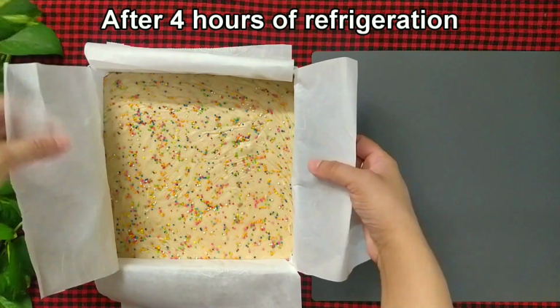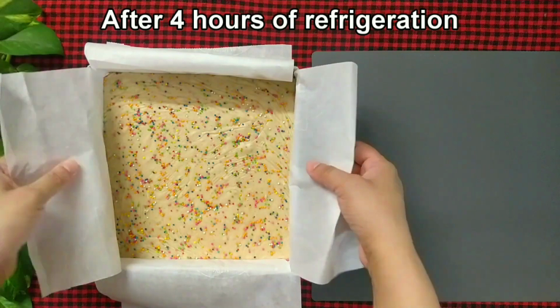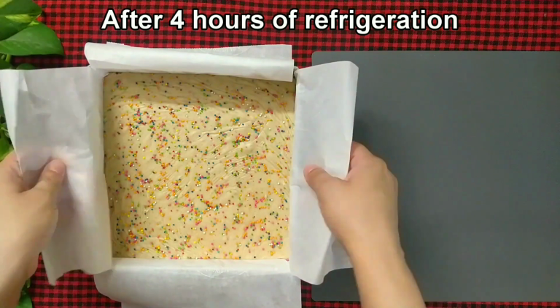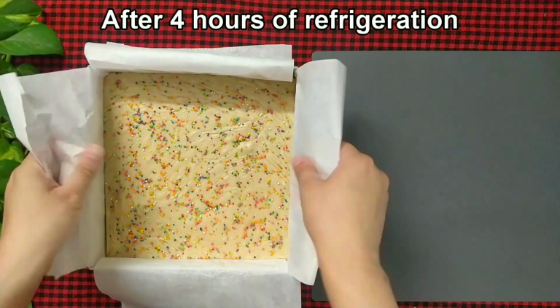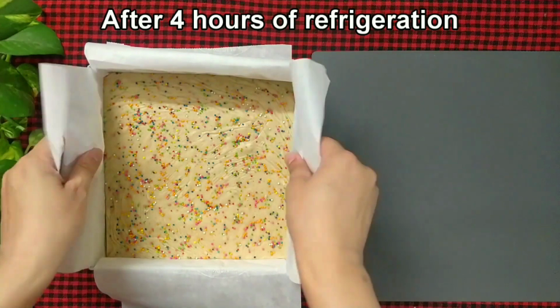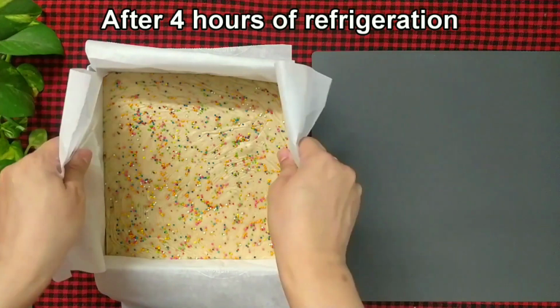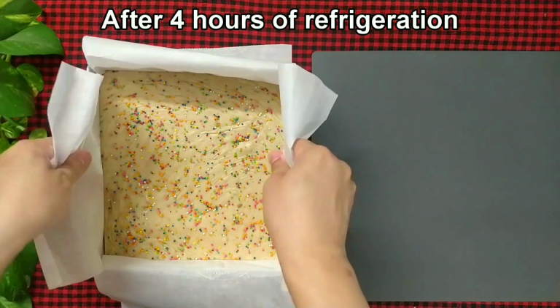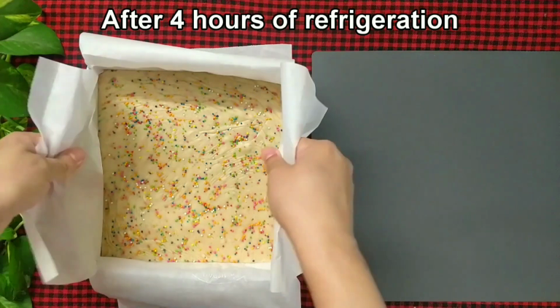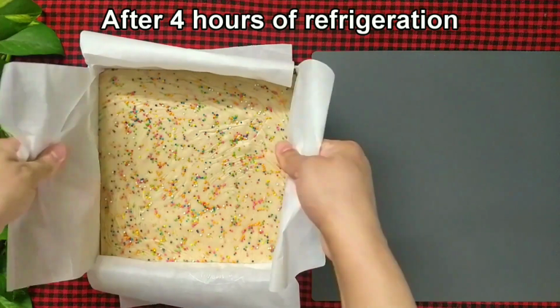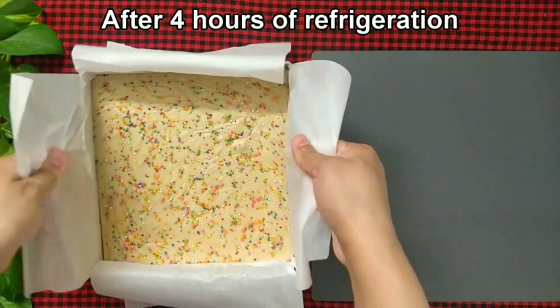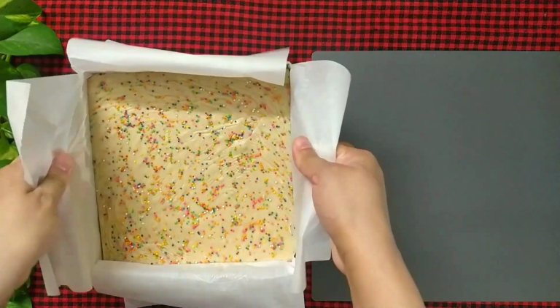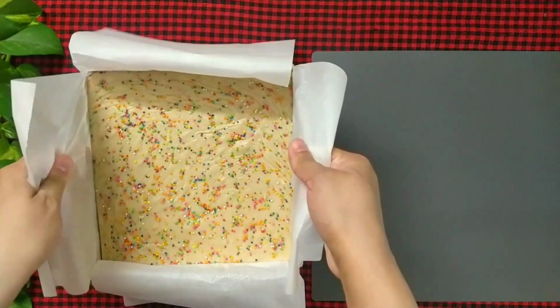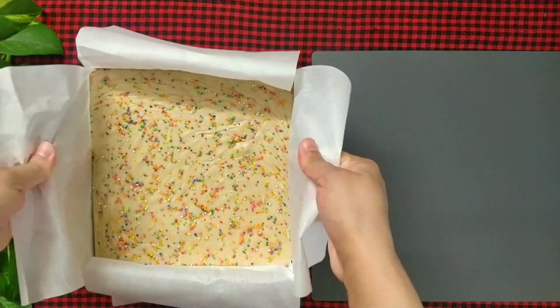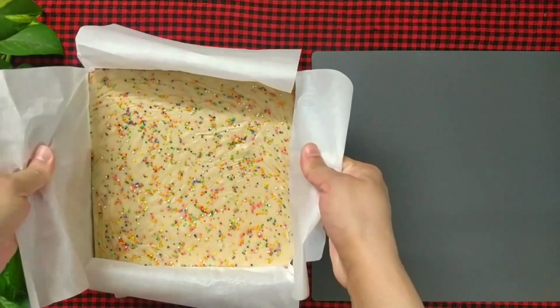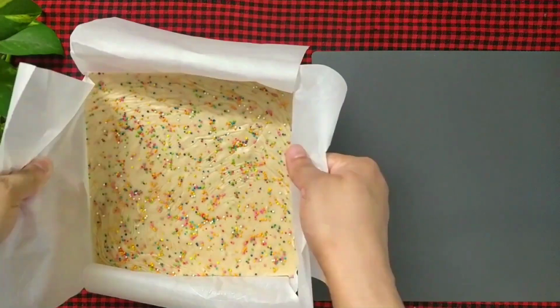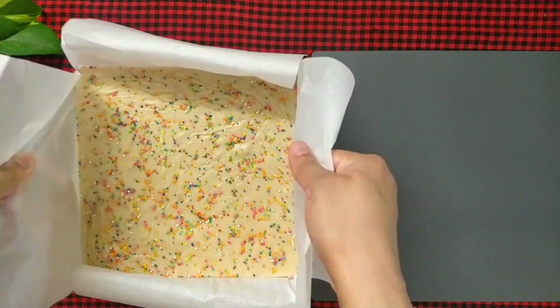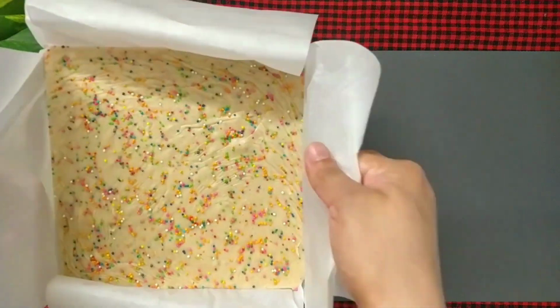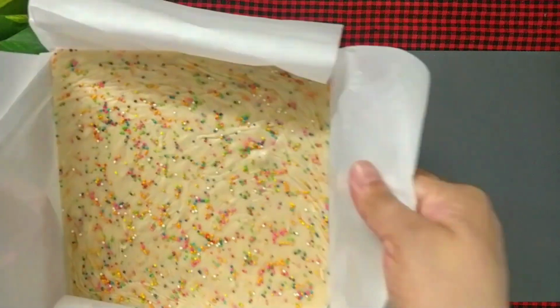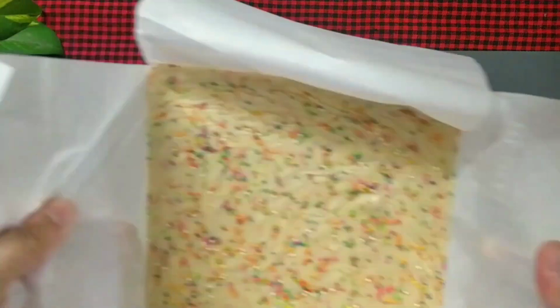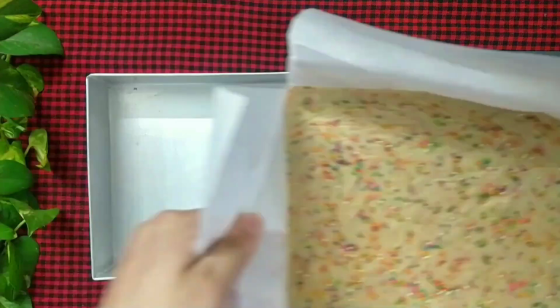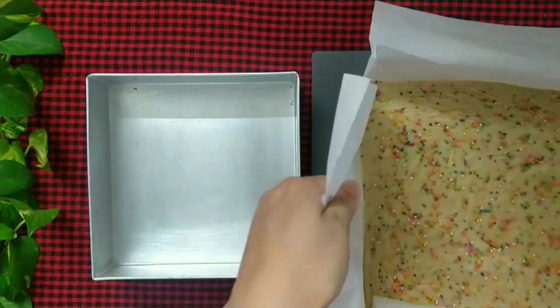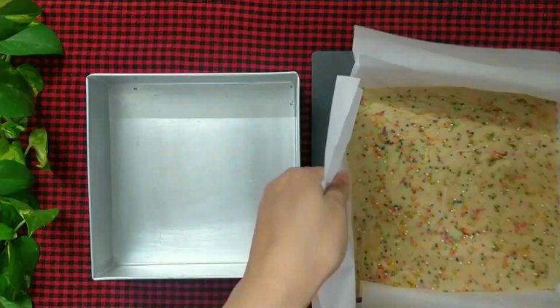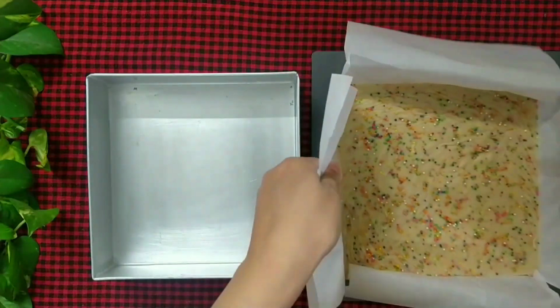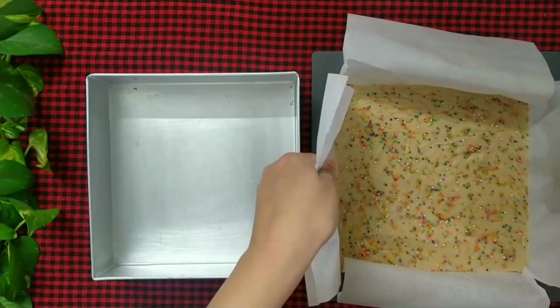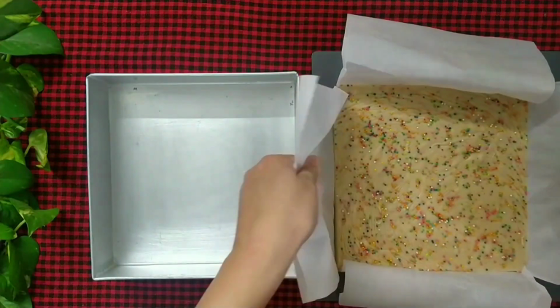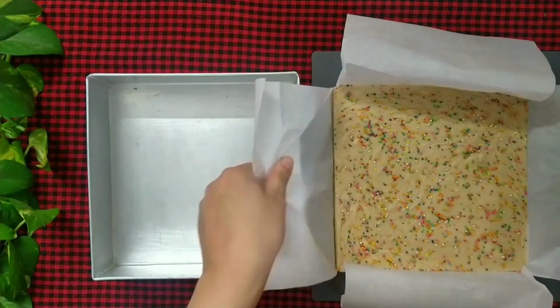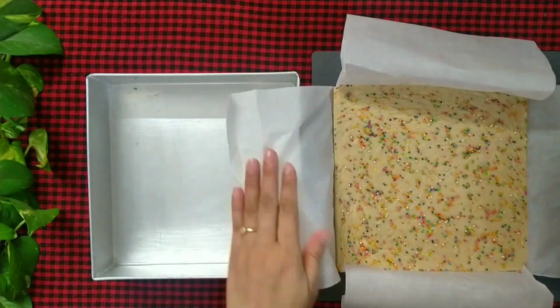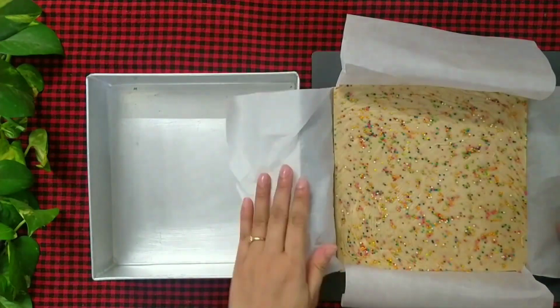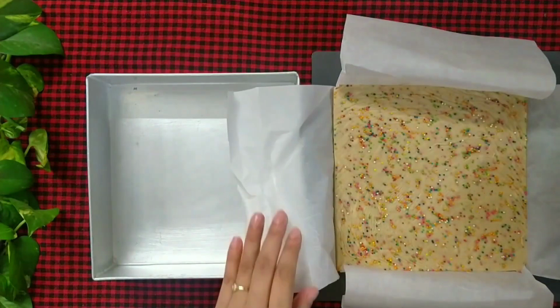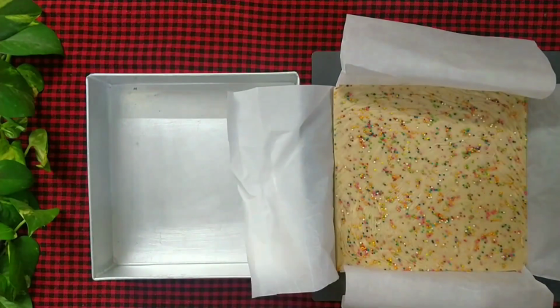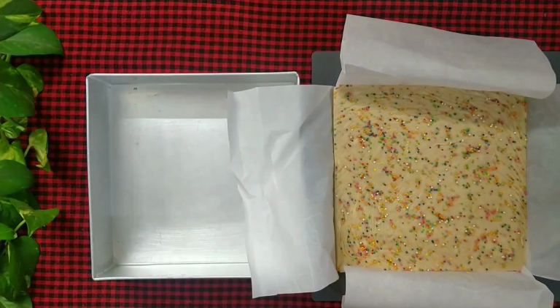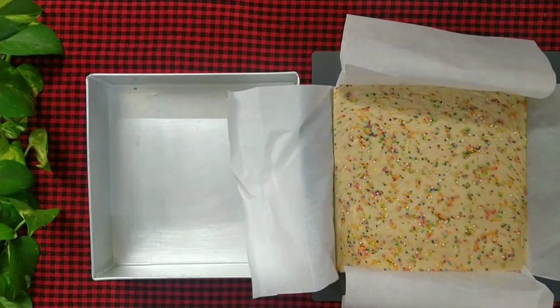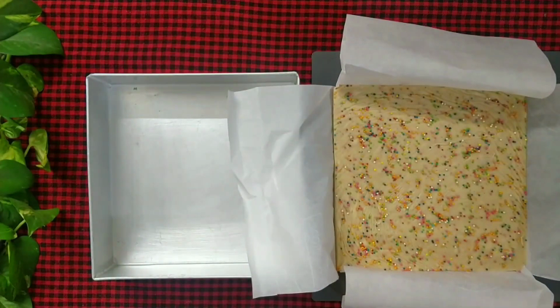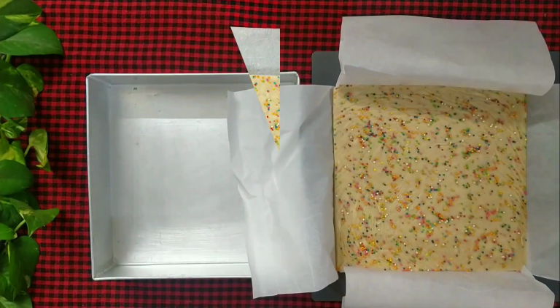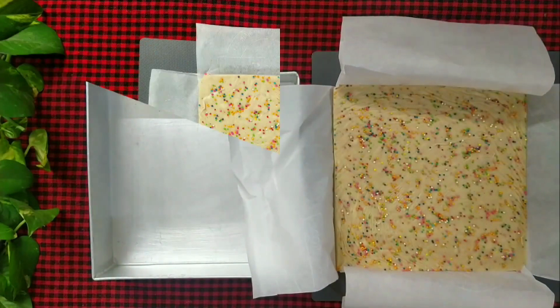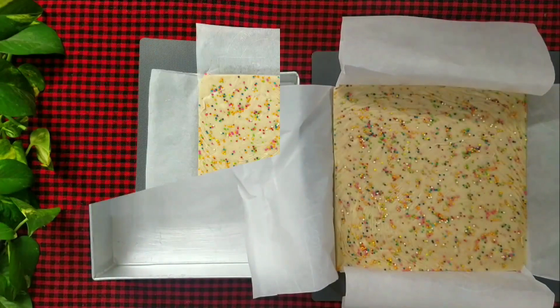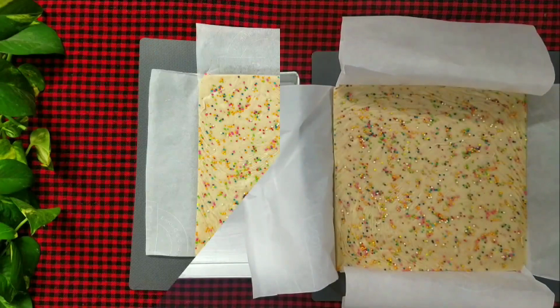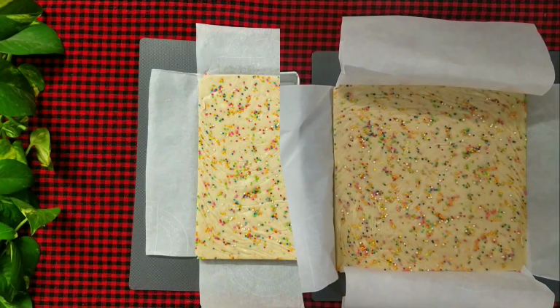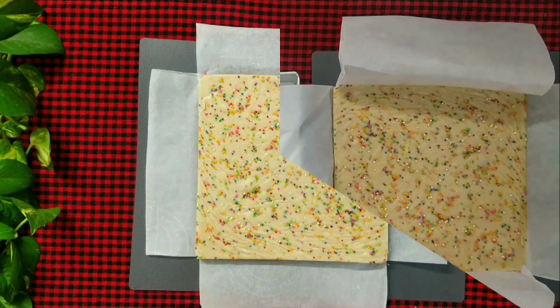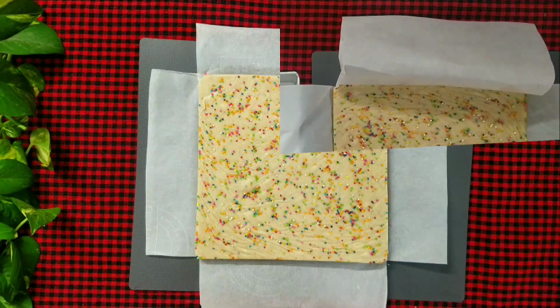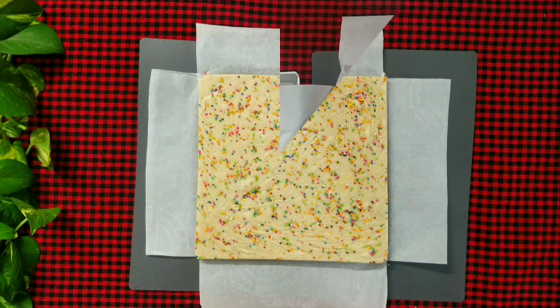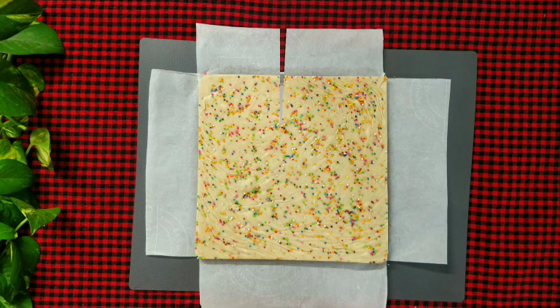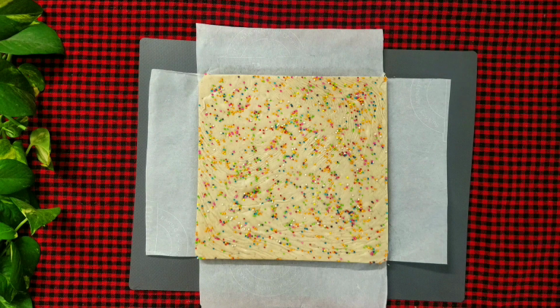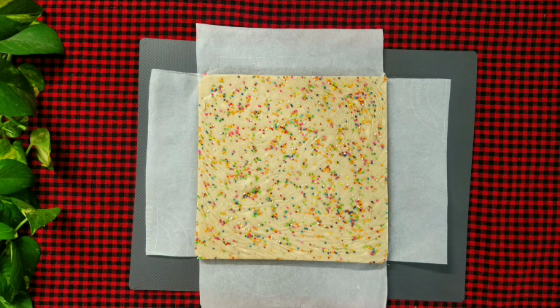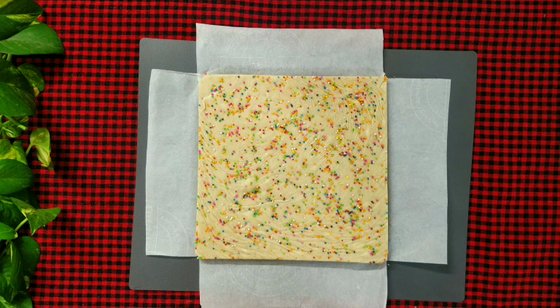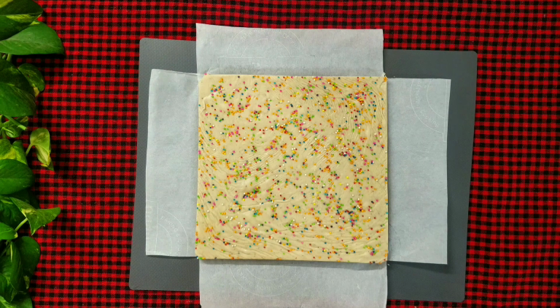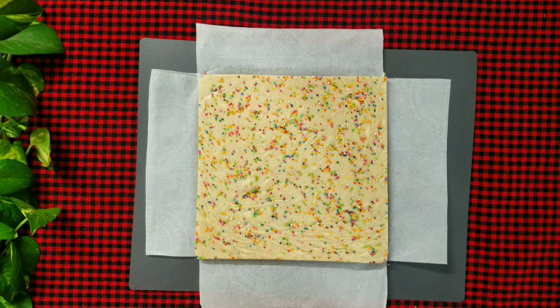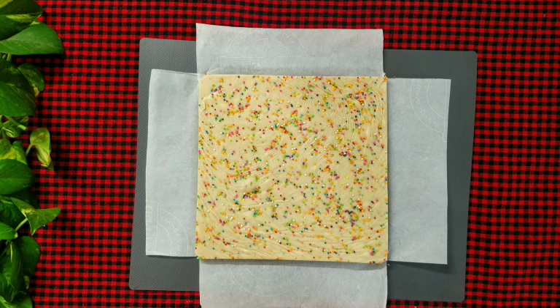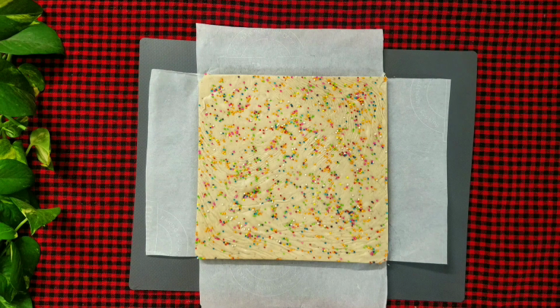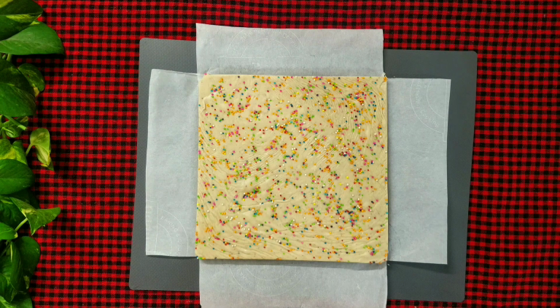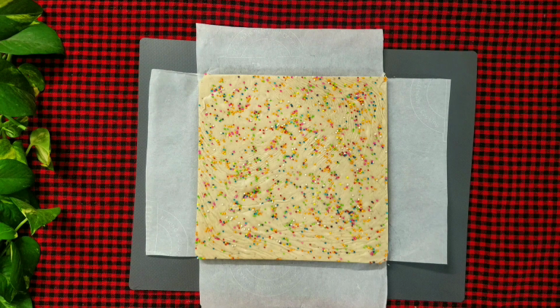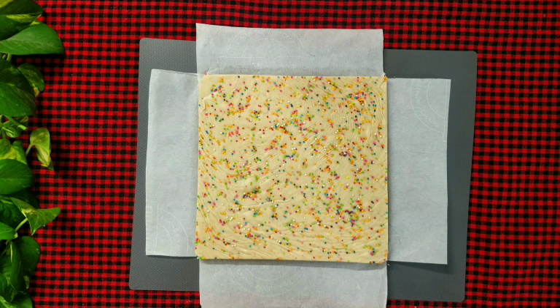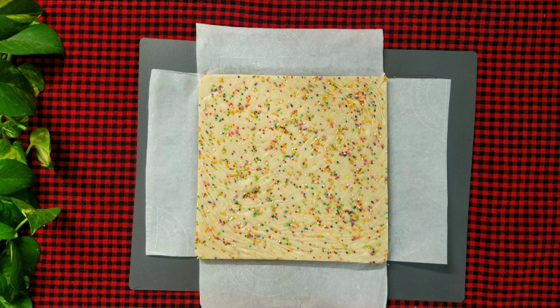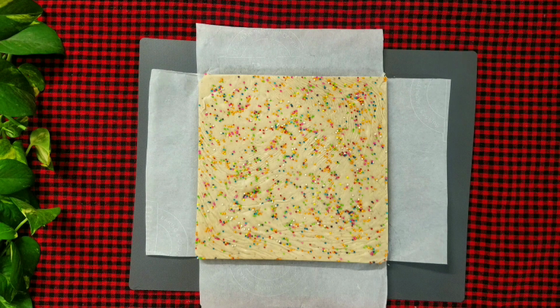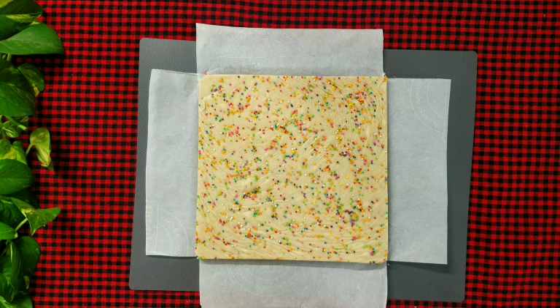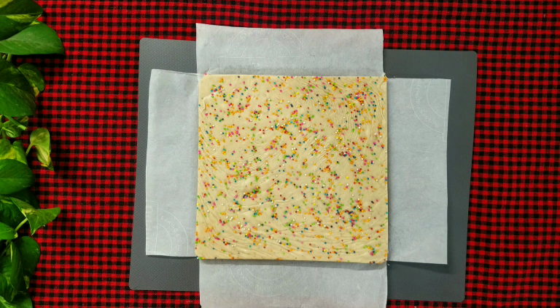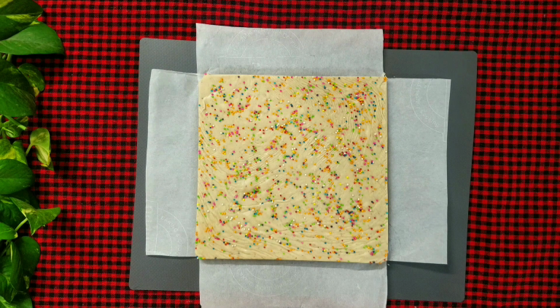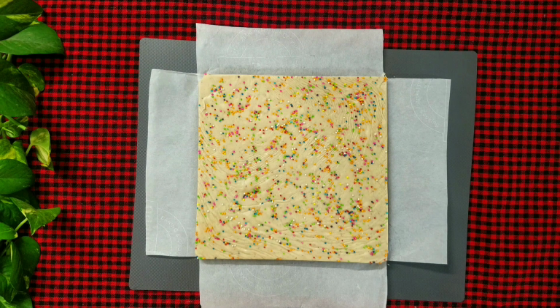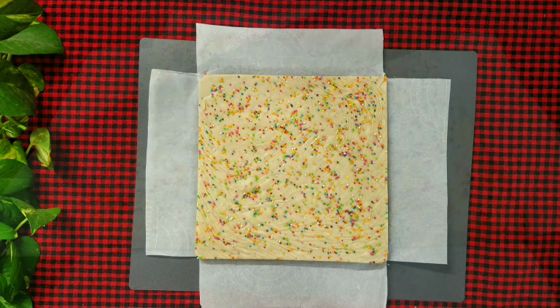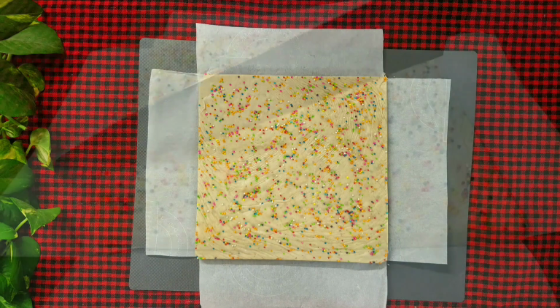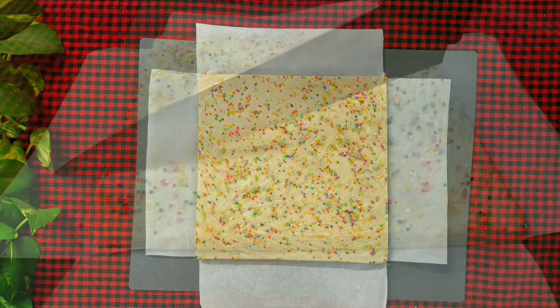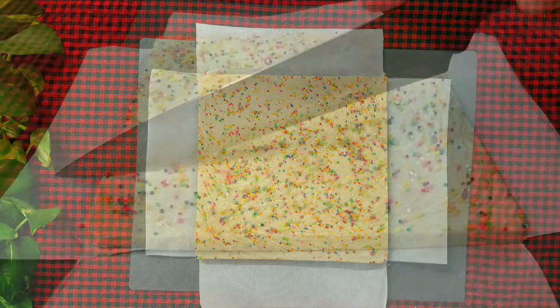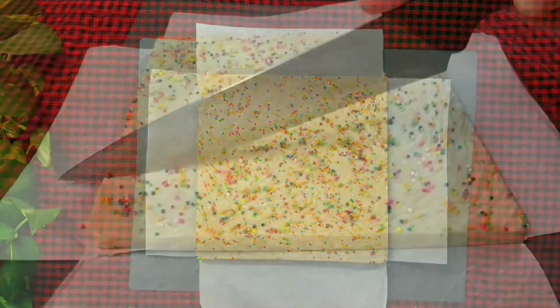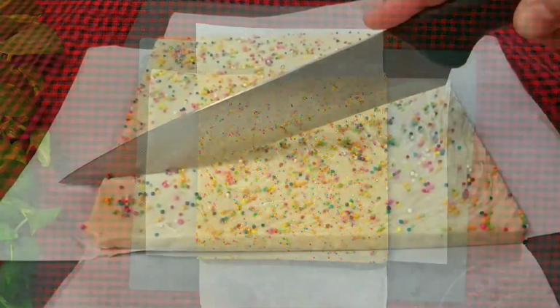Remove the fudge onto a flat surface and let's slice it into square pieces.